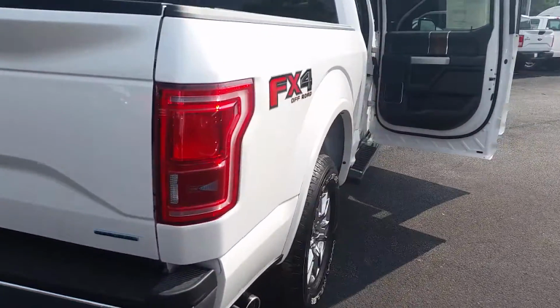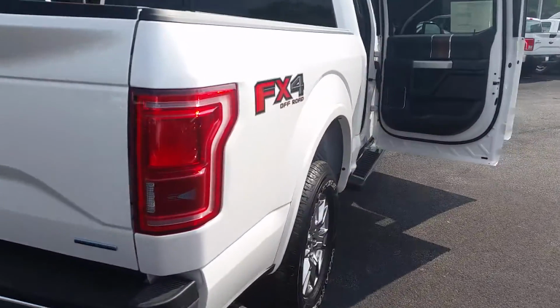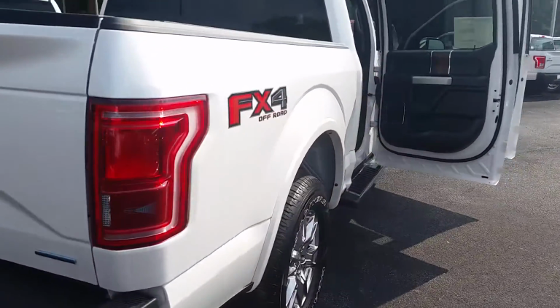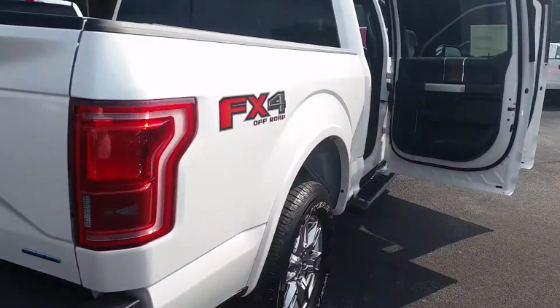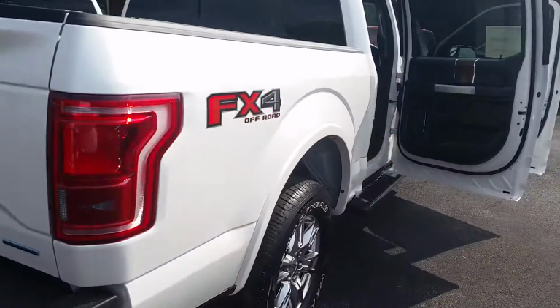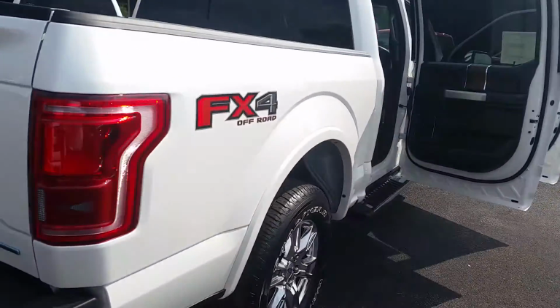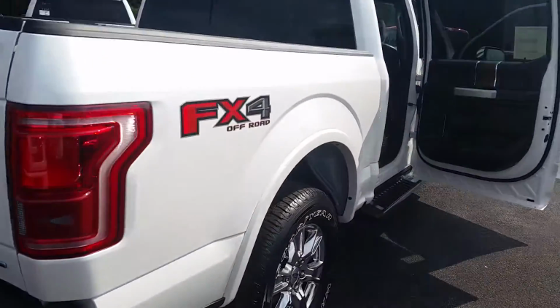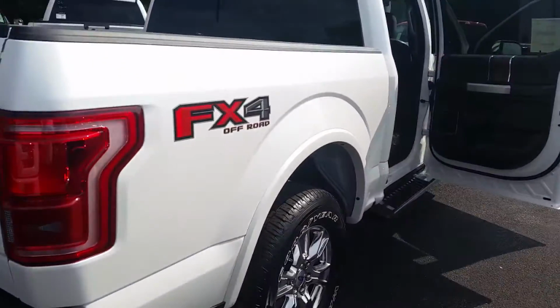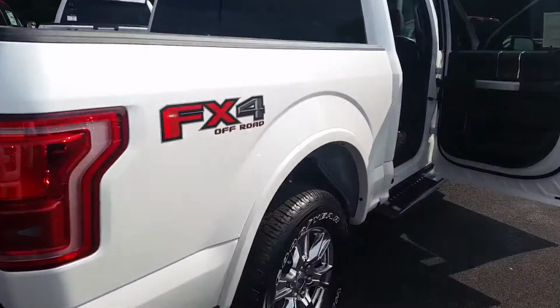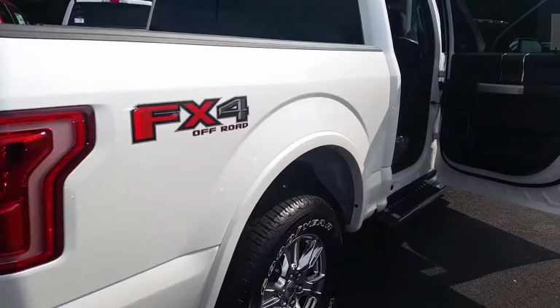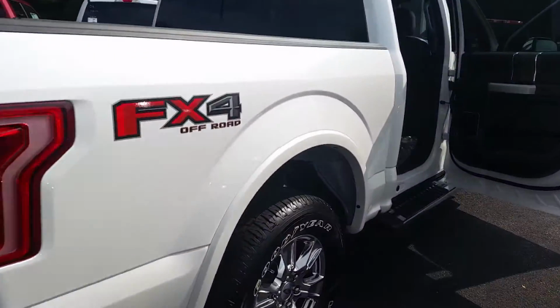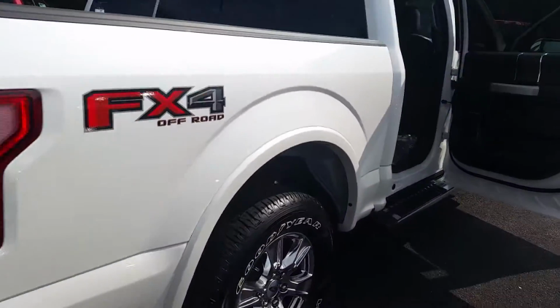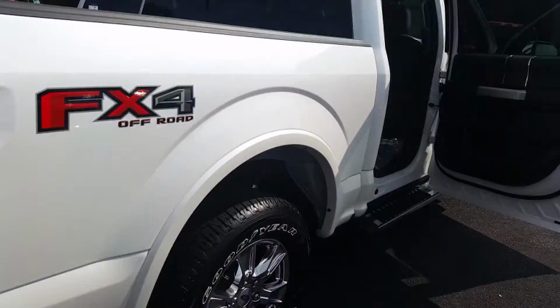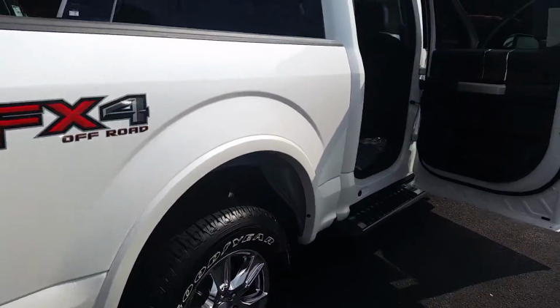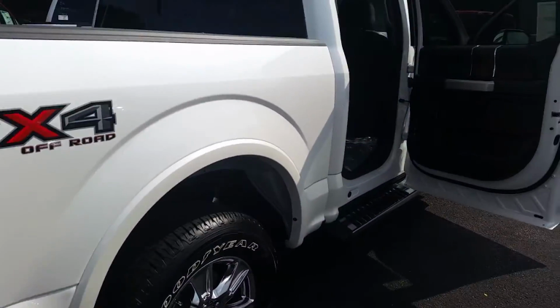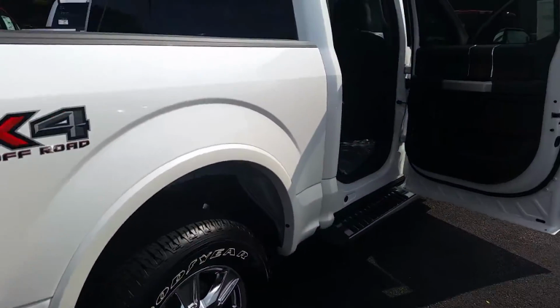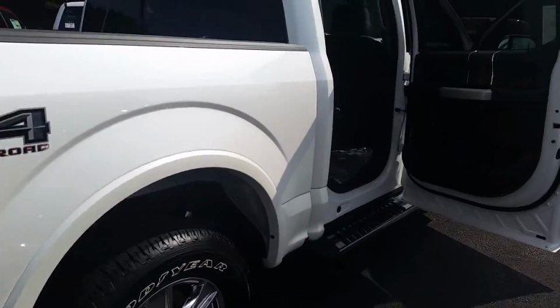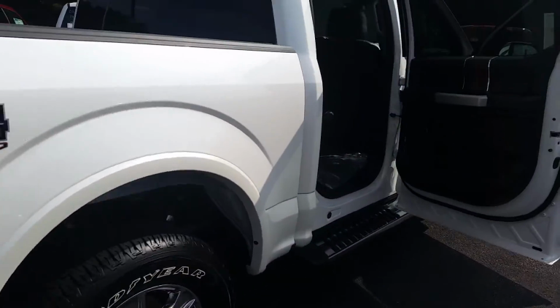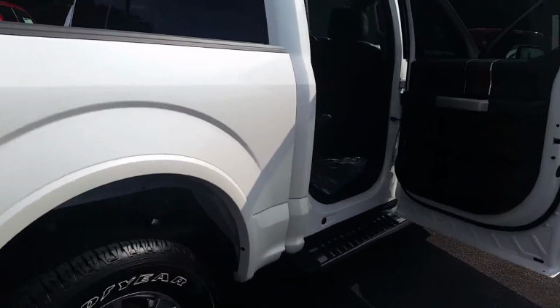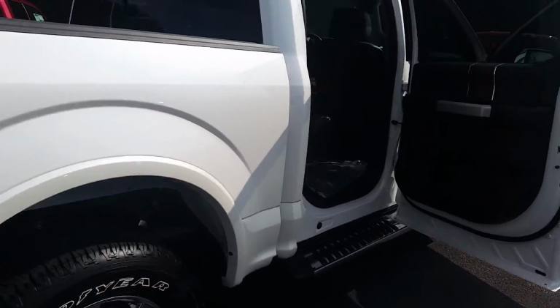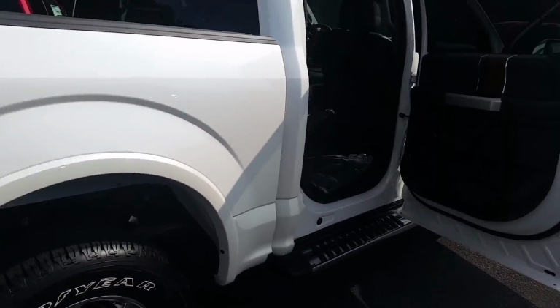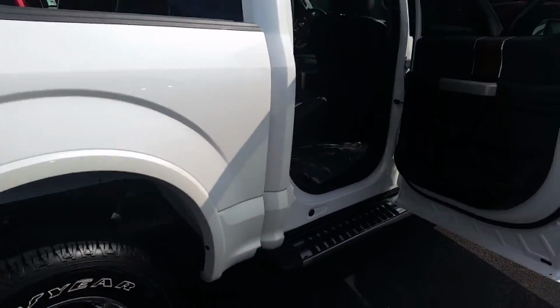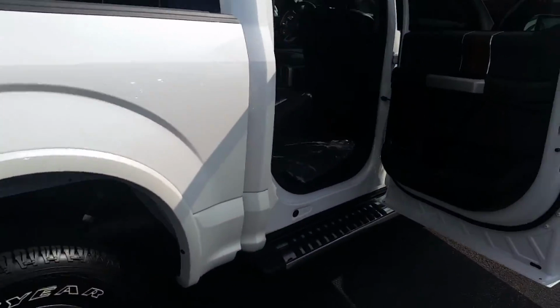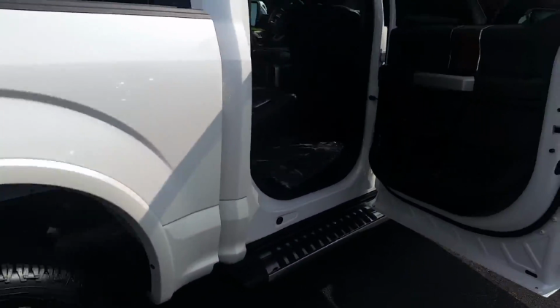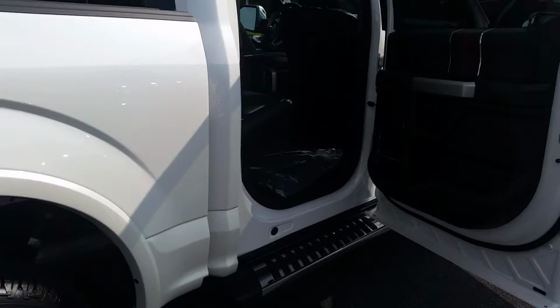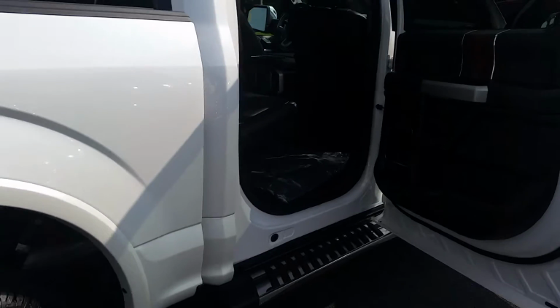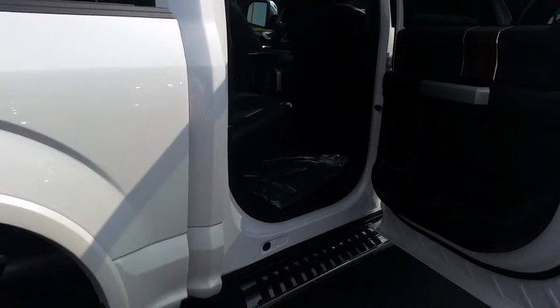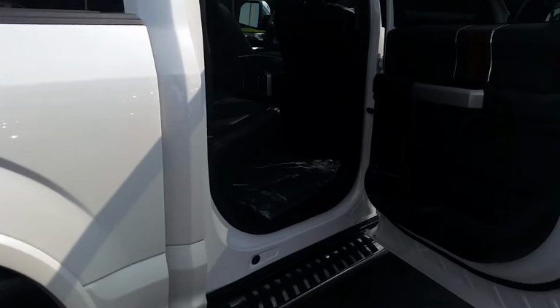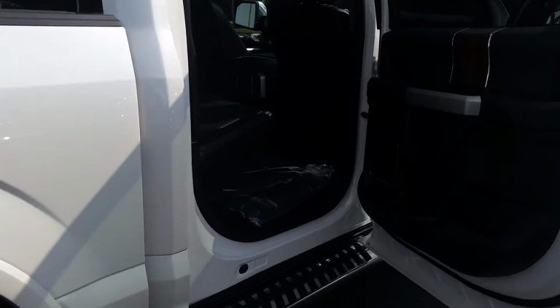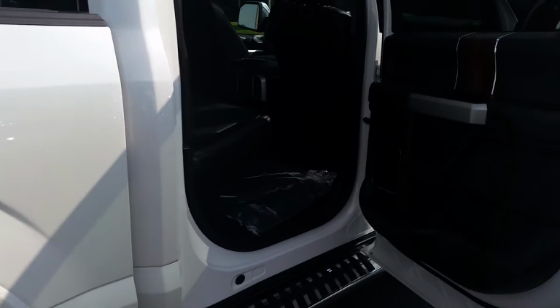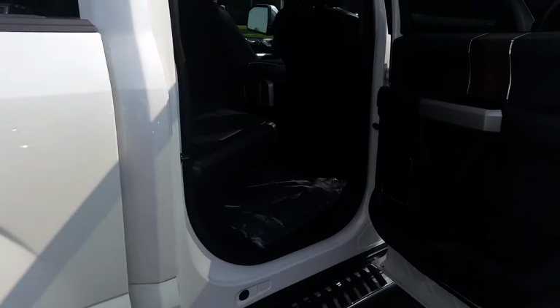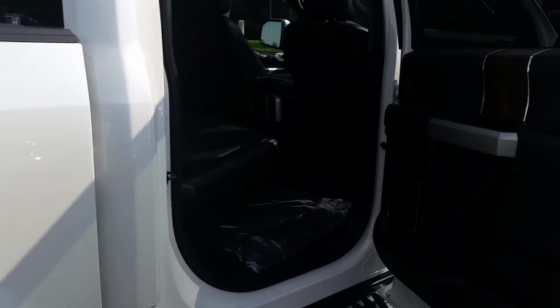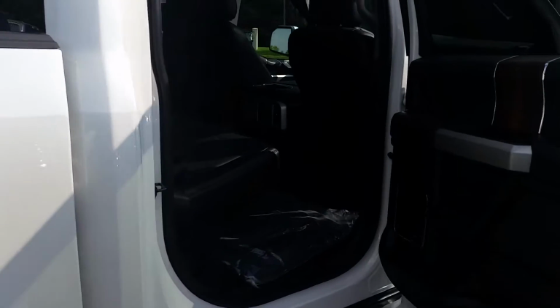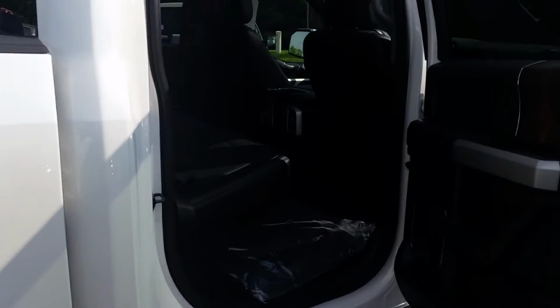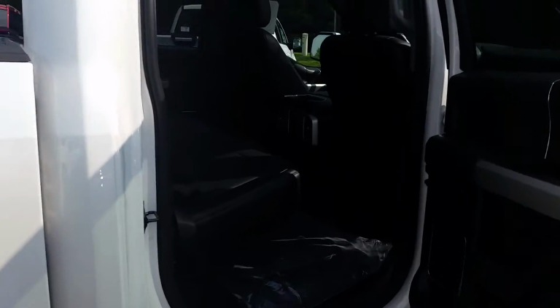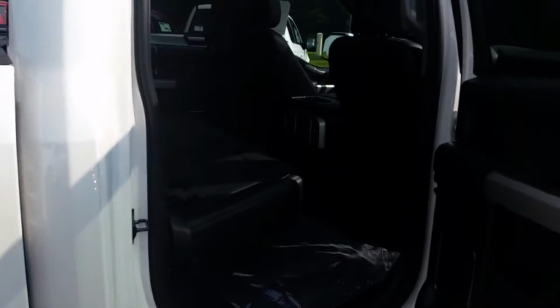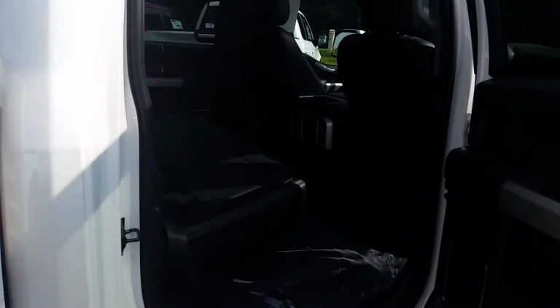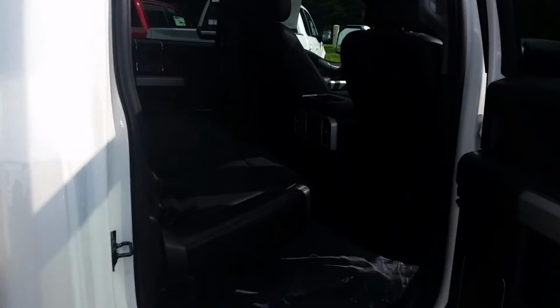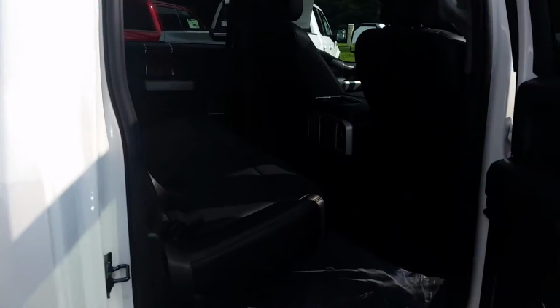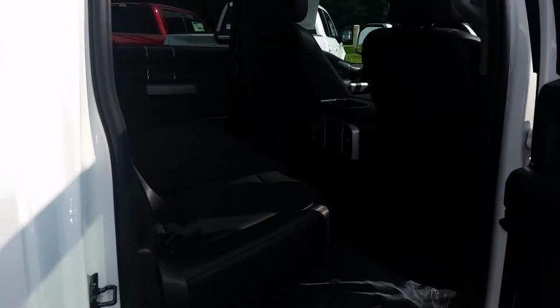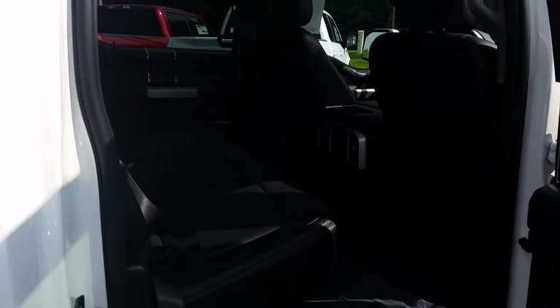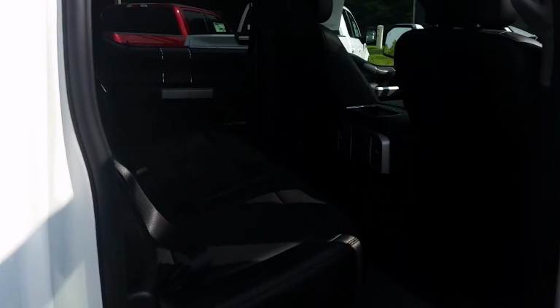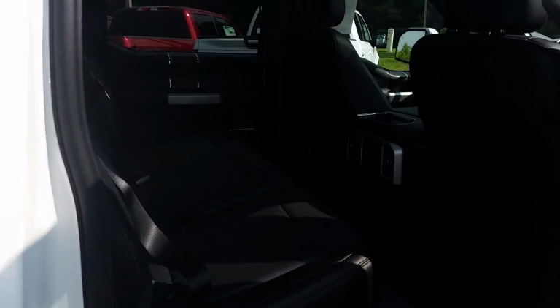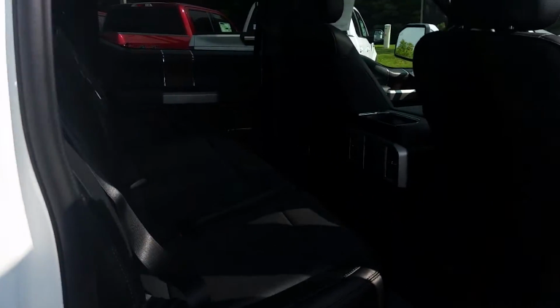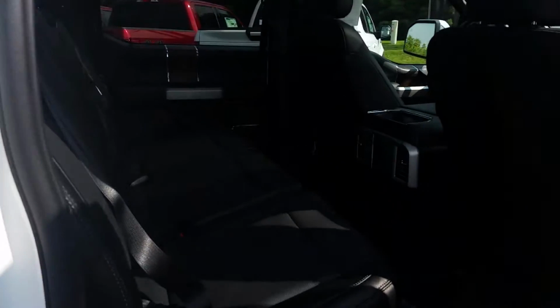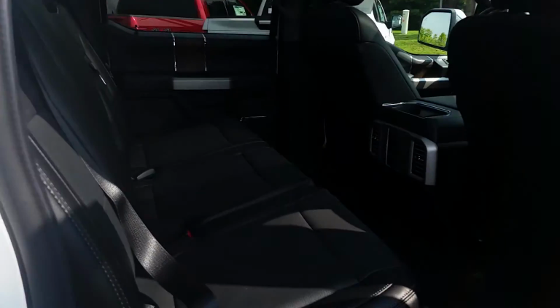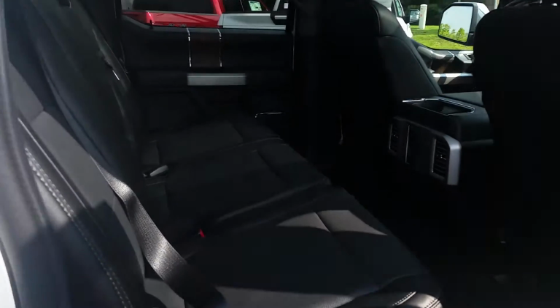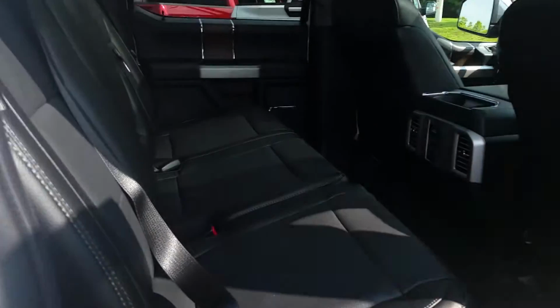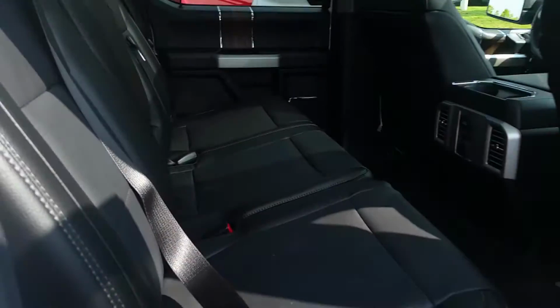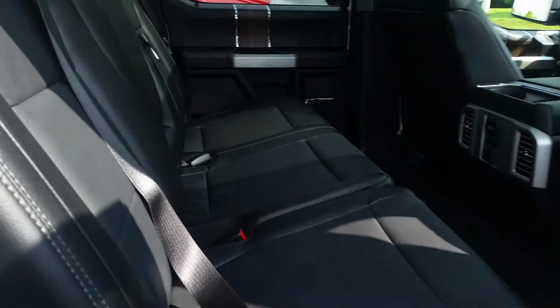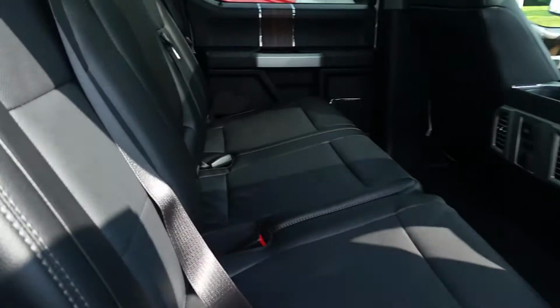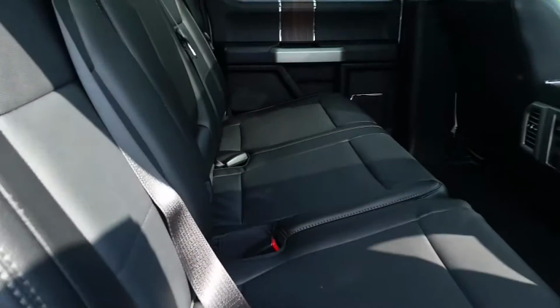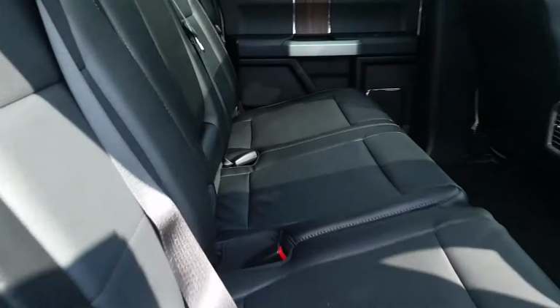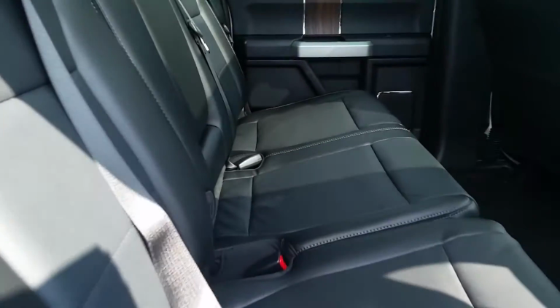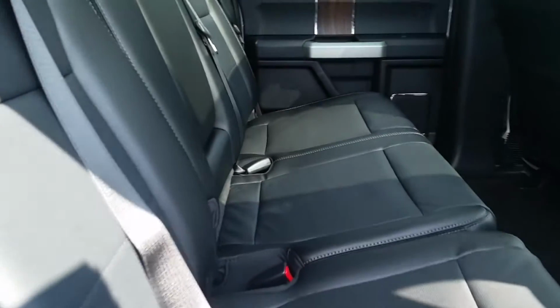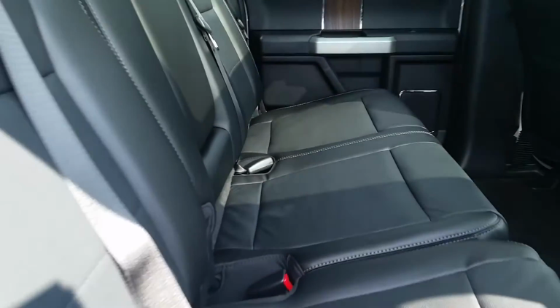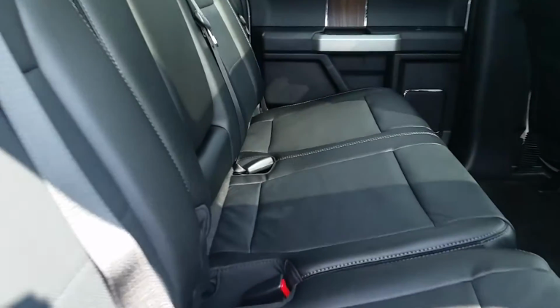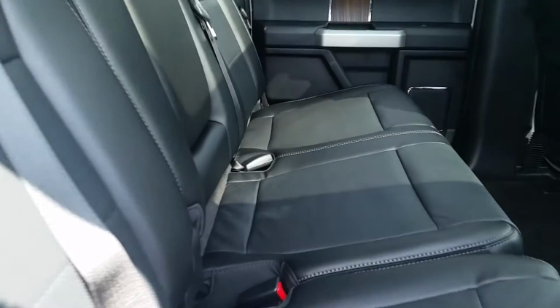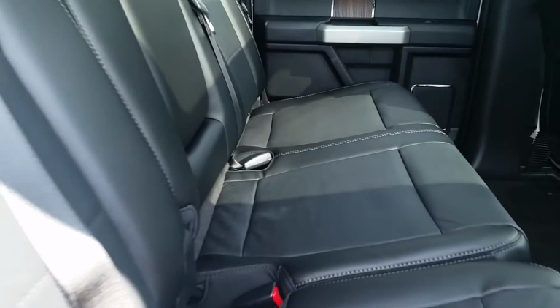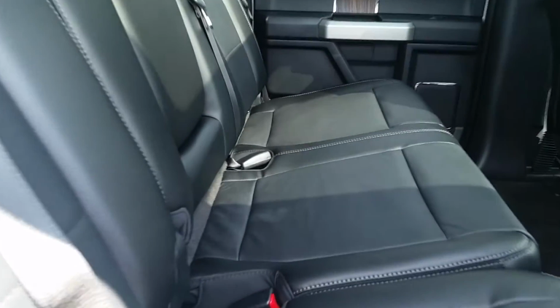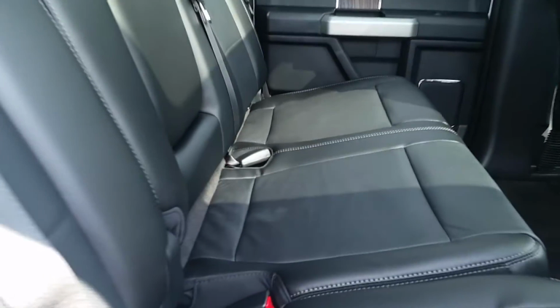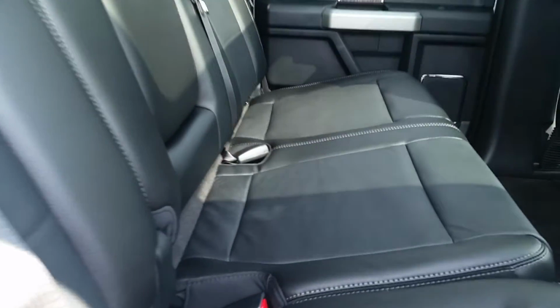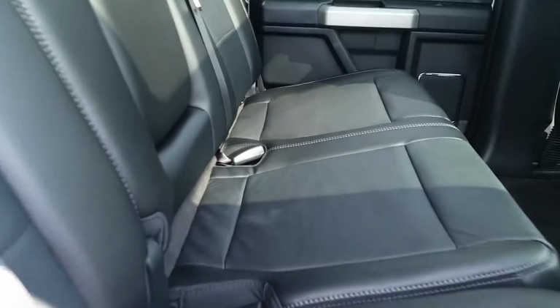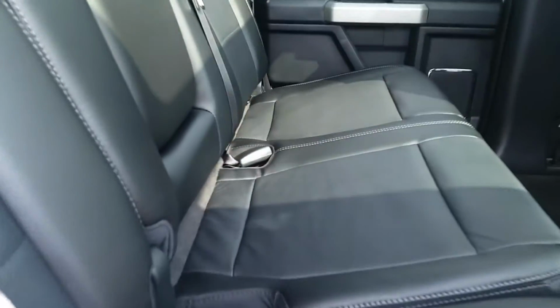Fantastic looking truck, Jason. Give me a call: 678-539-7846.